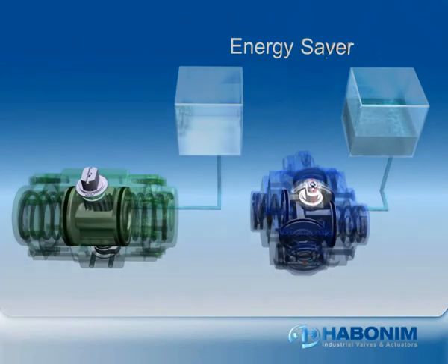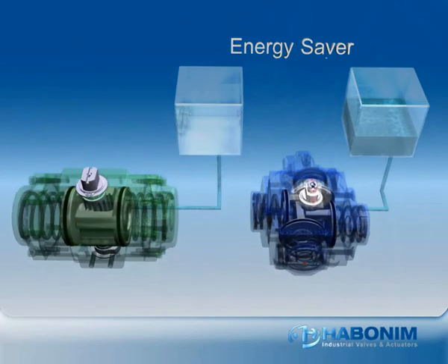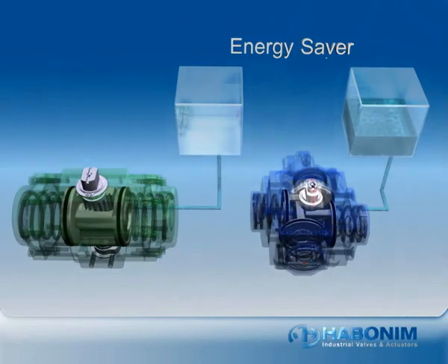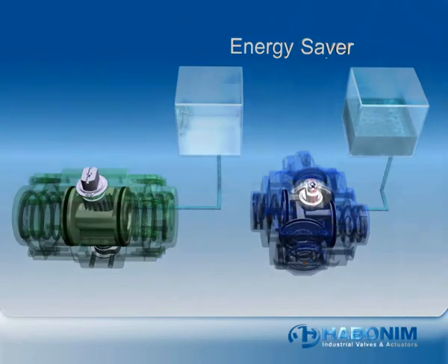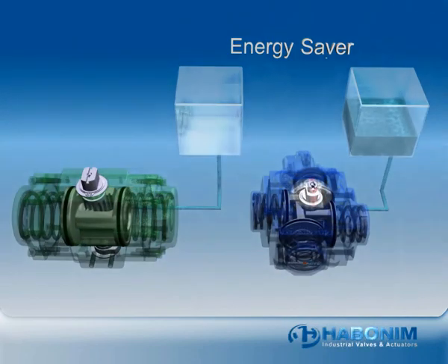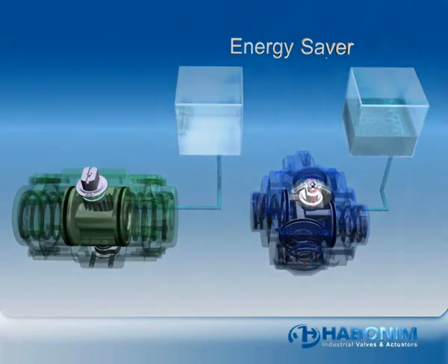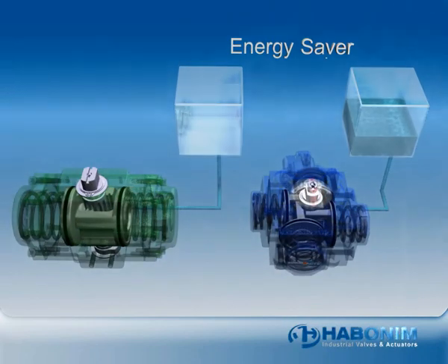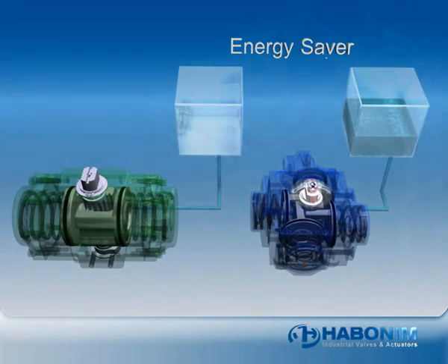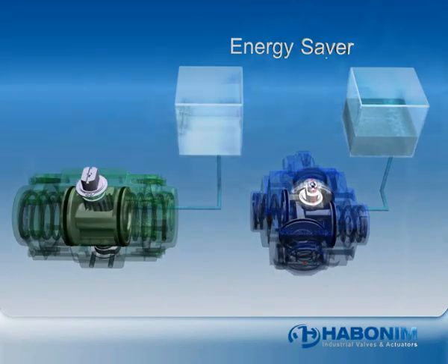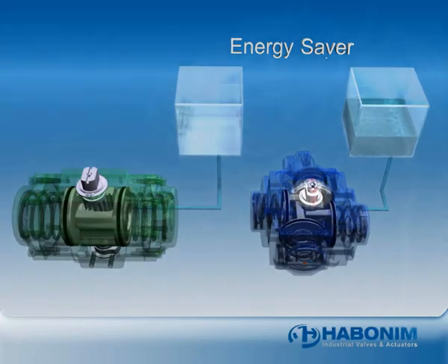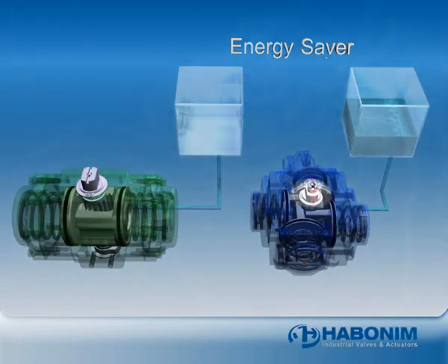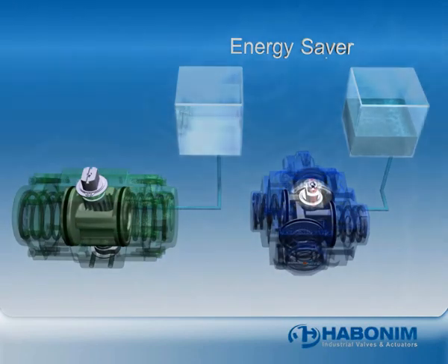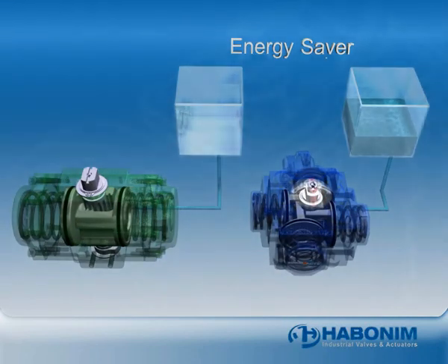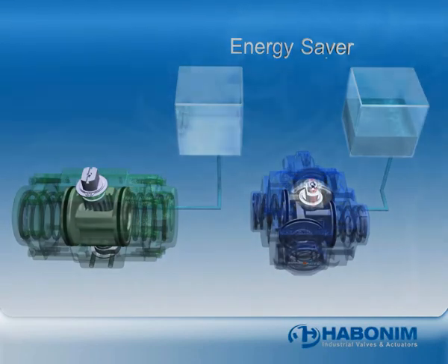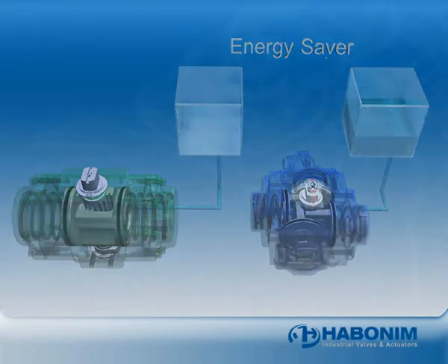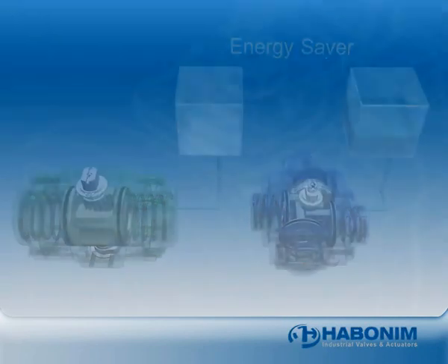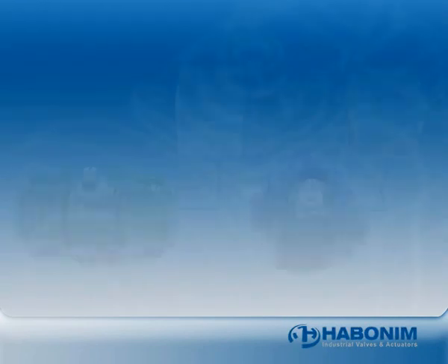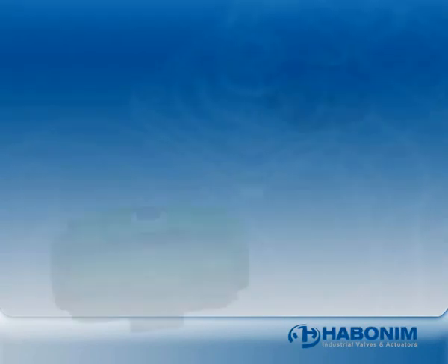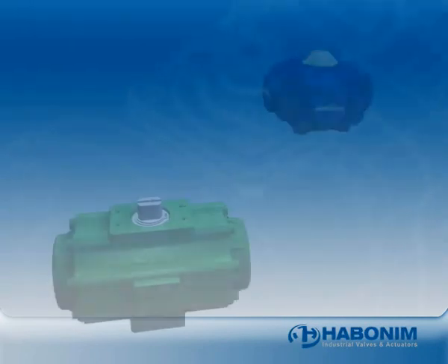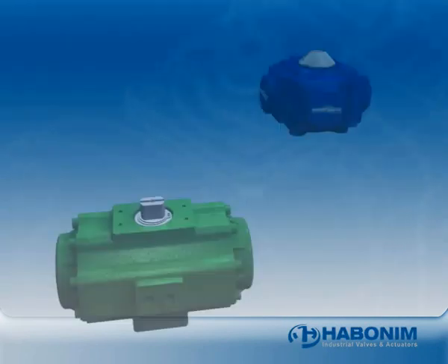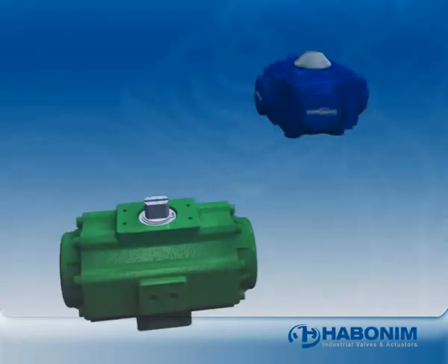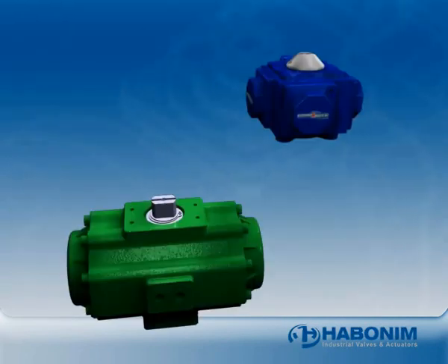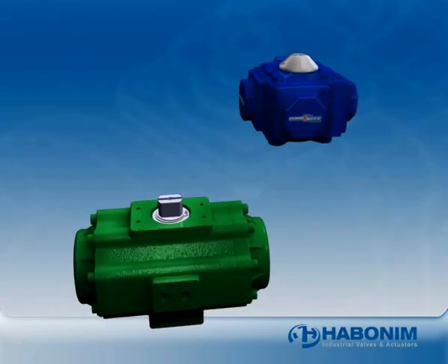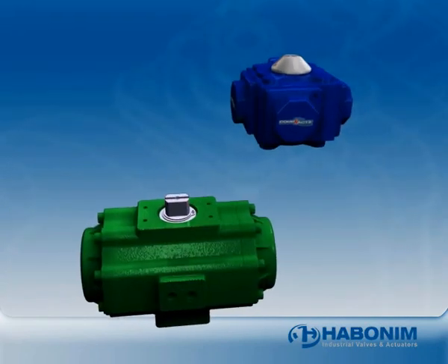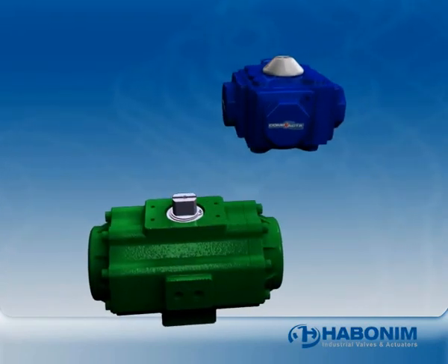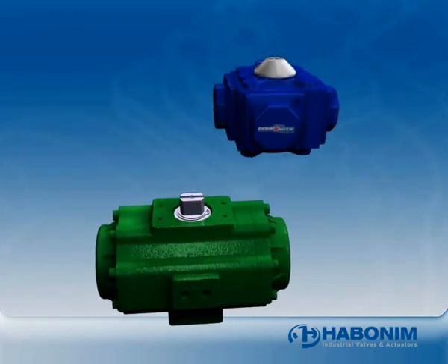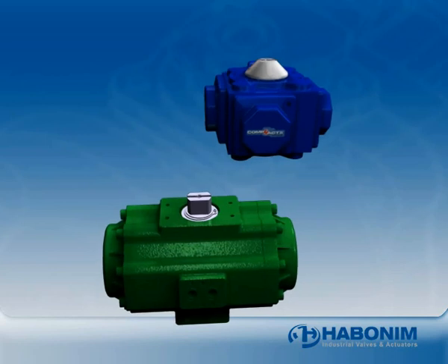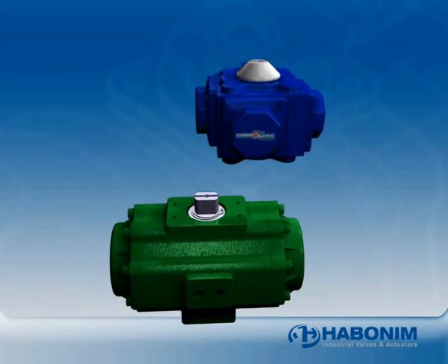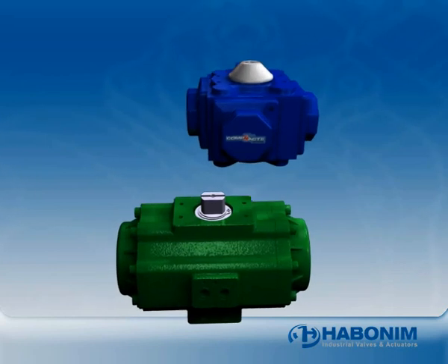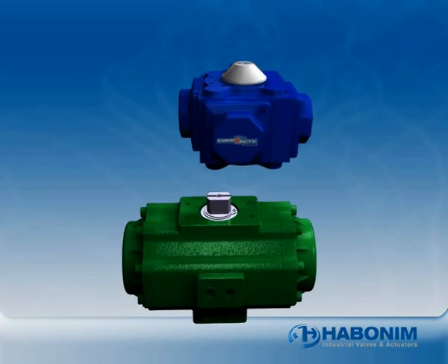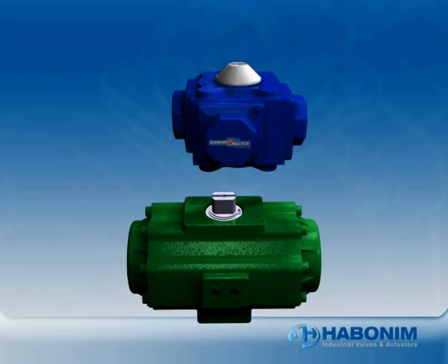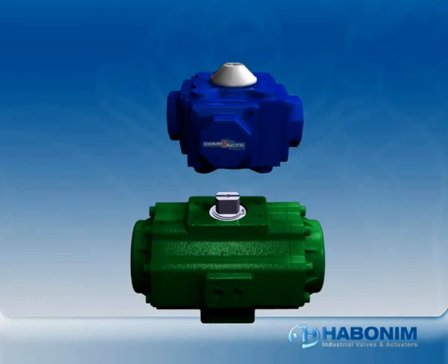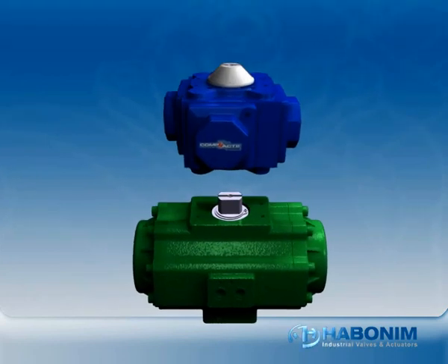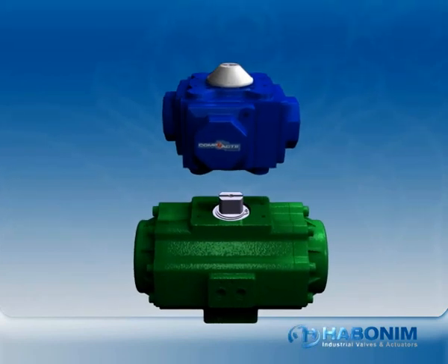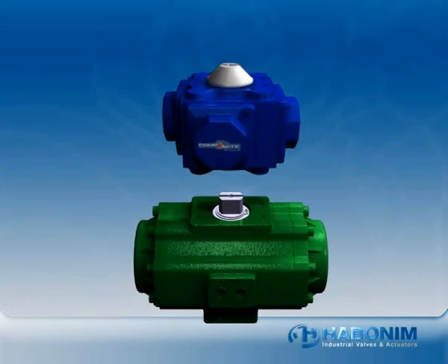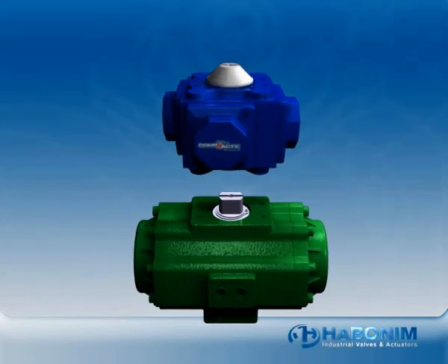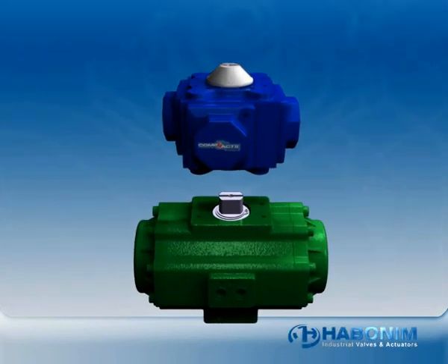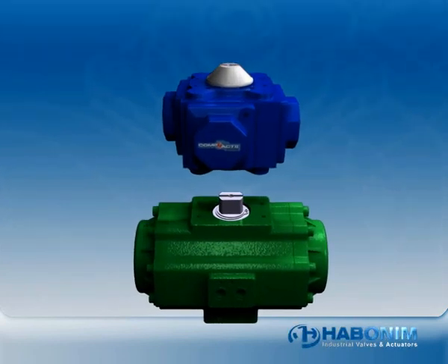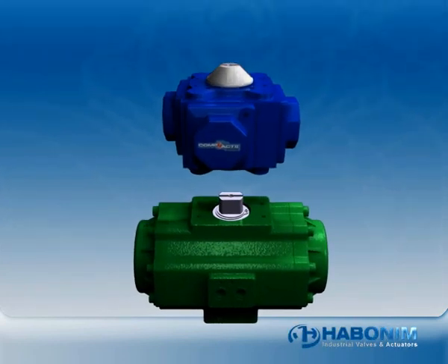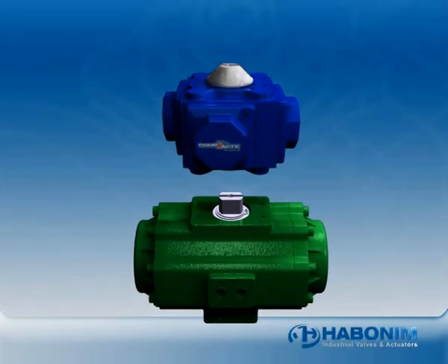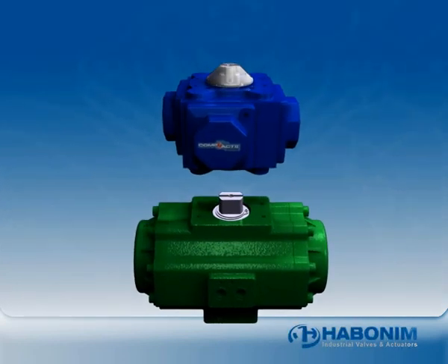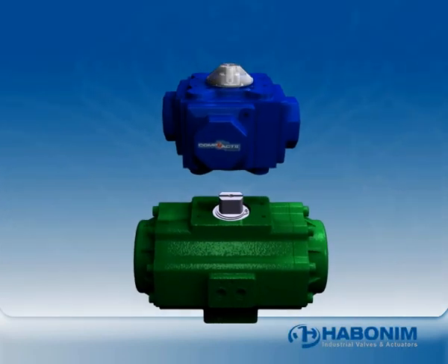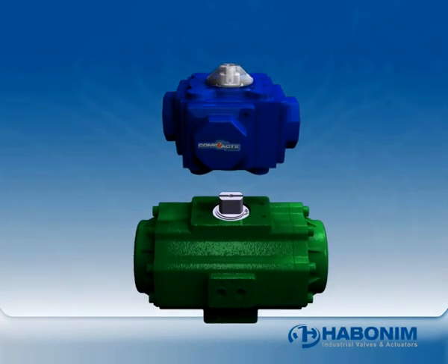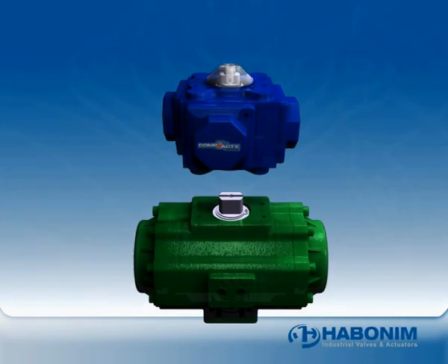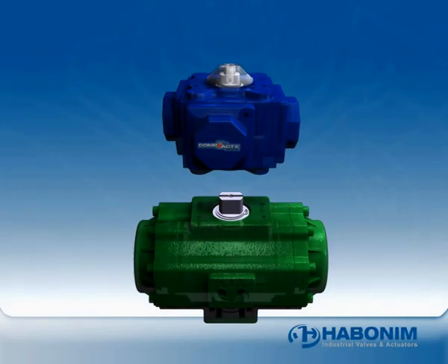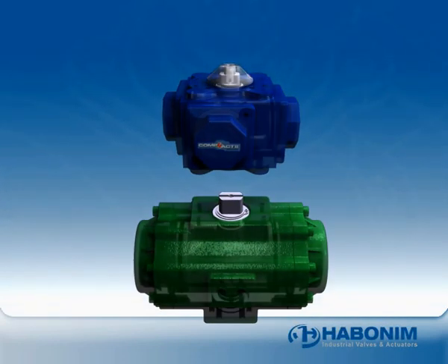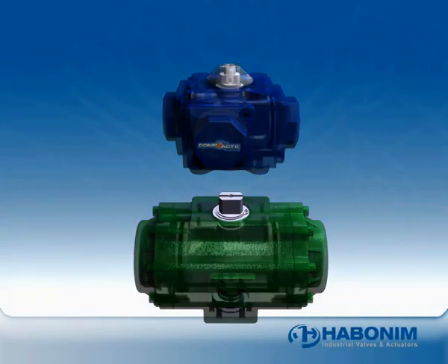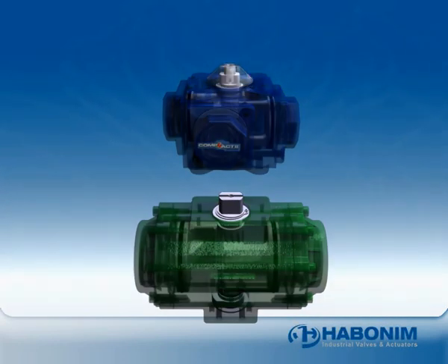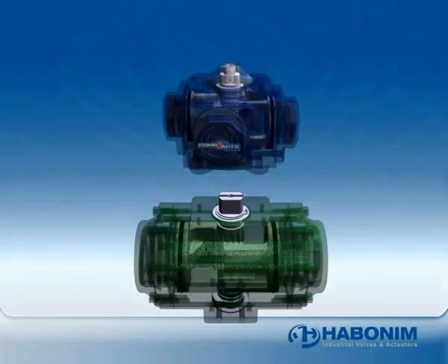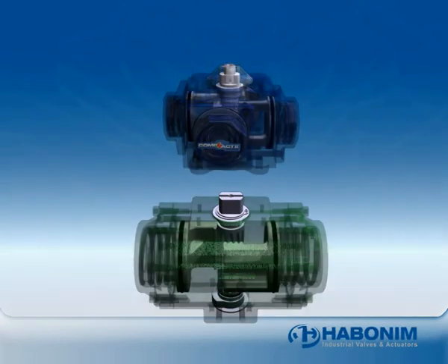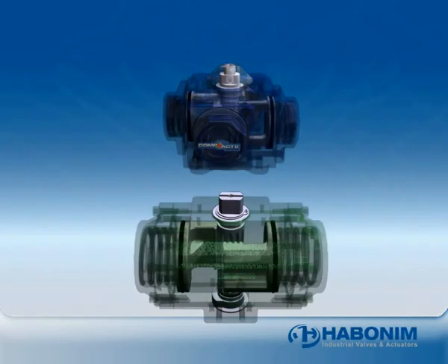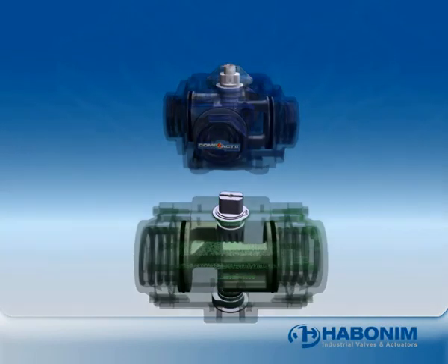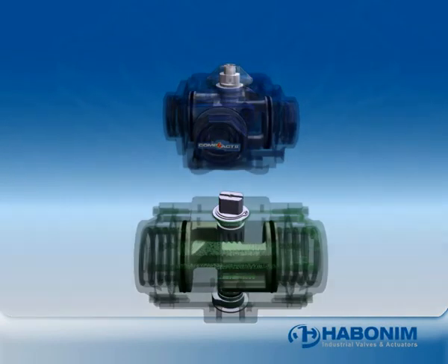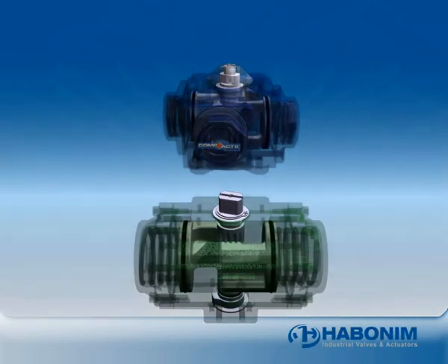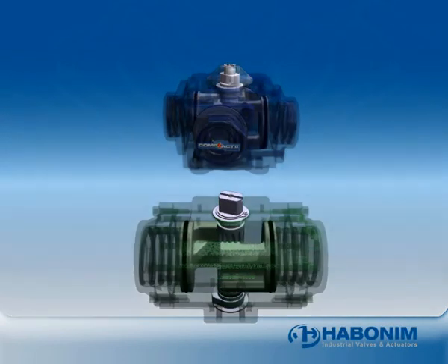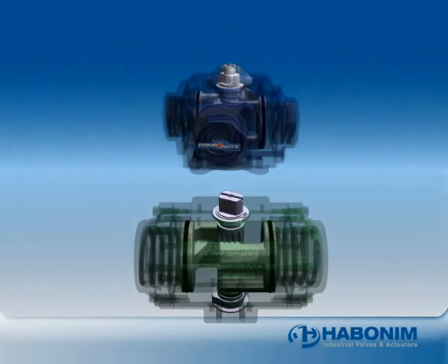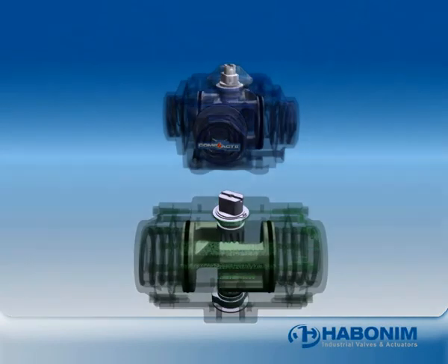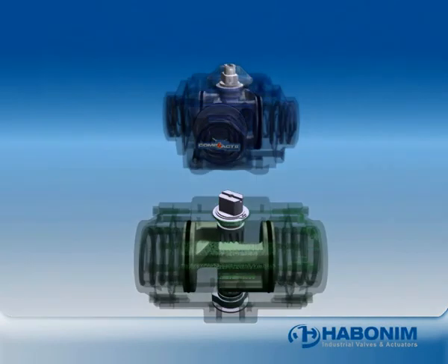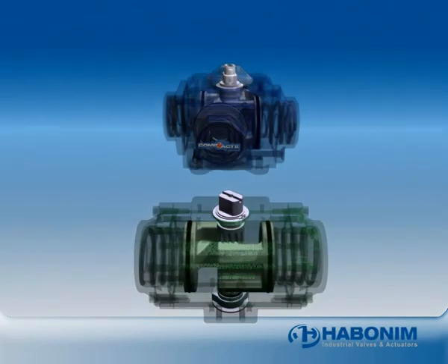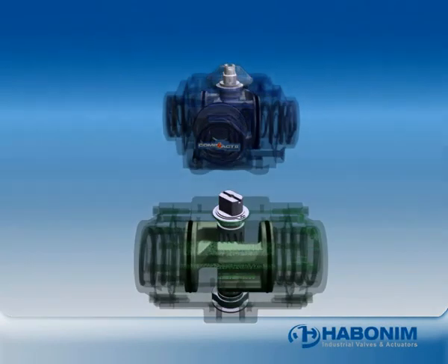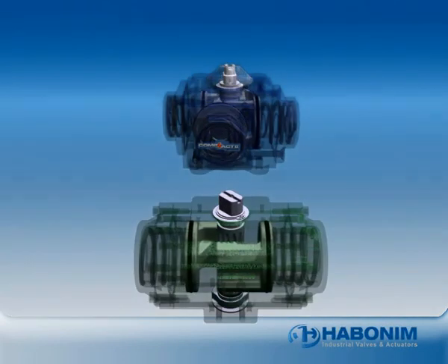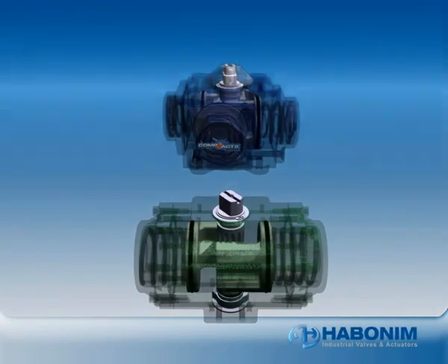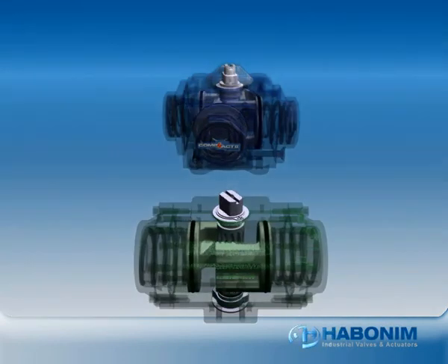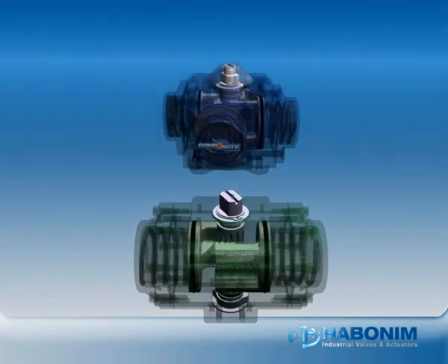Compact actuators have a shorter, faster stroke, moving a shorter distance than a comparable two-piston actuator.